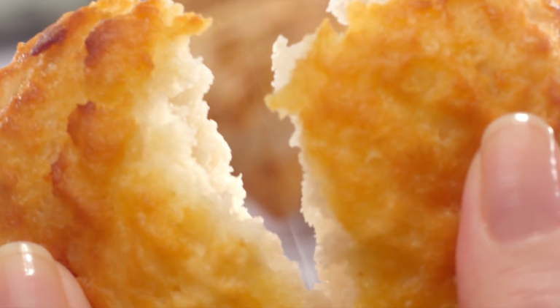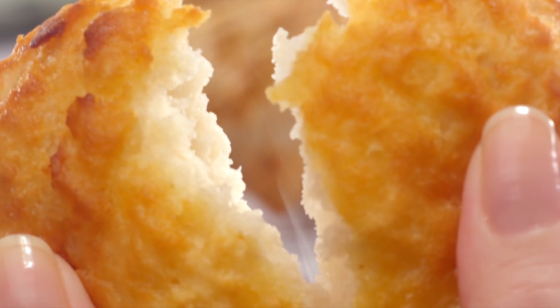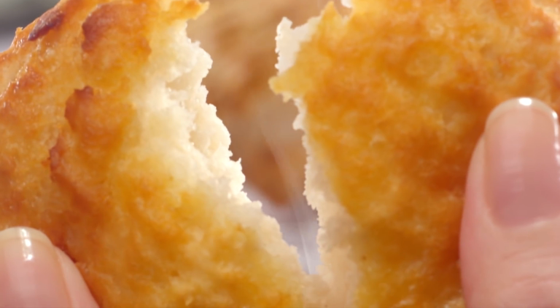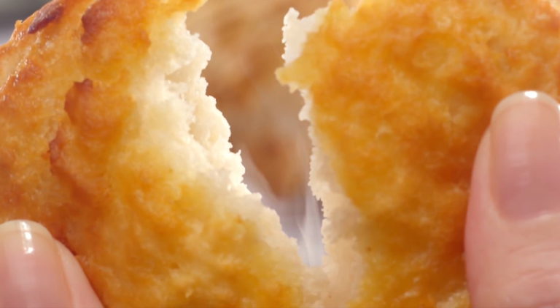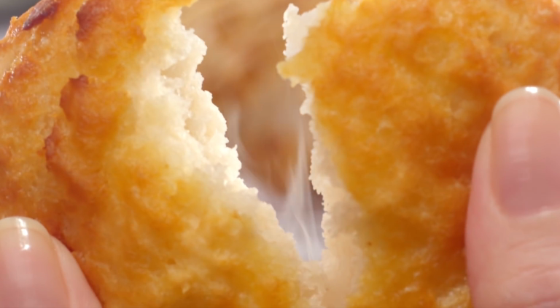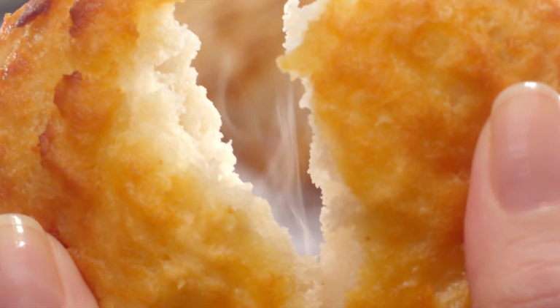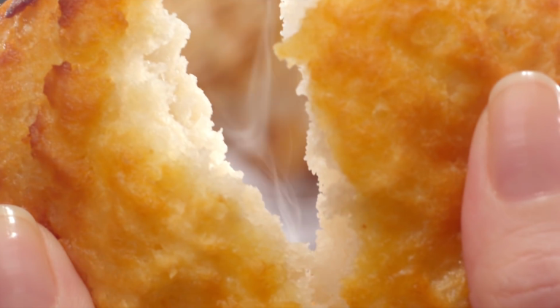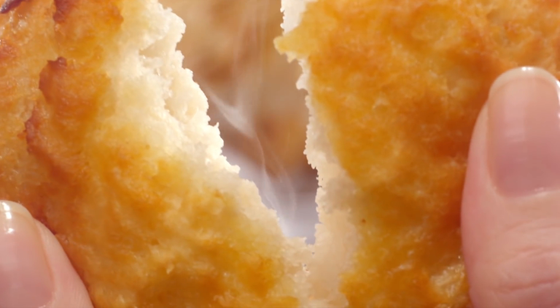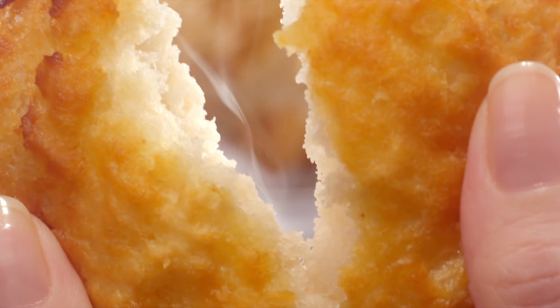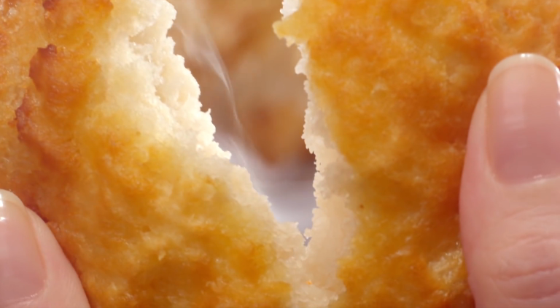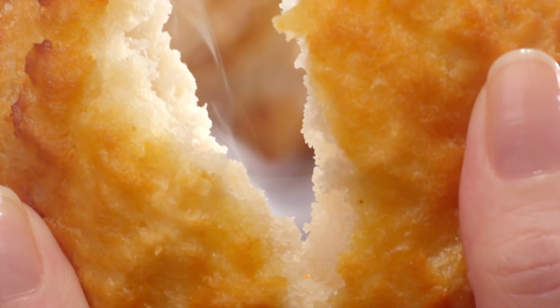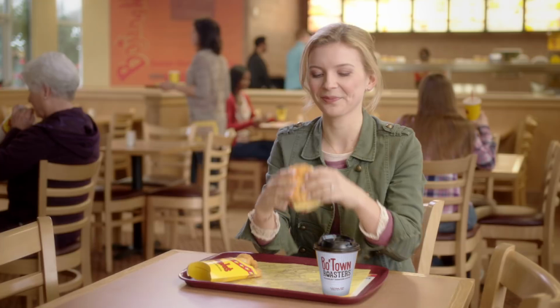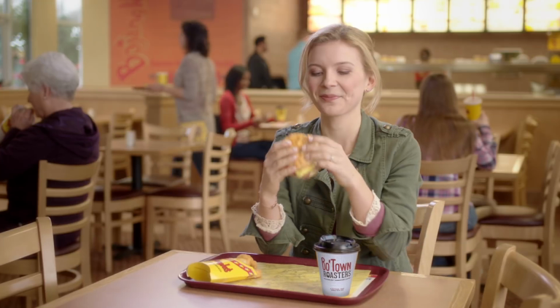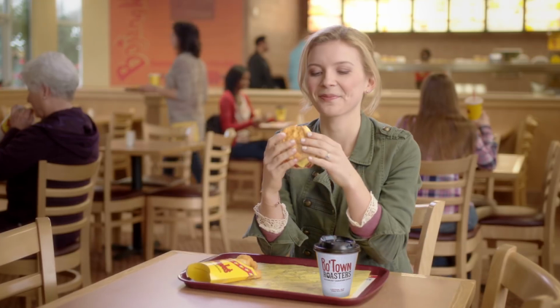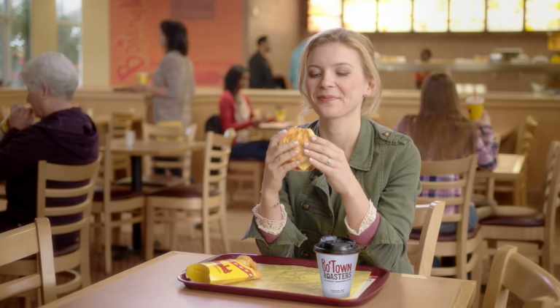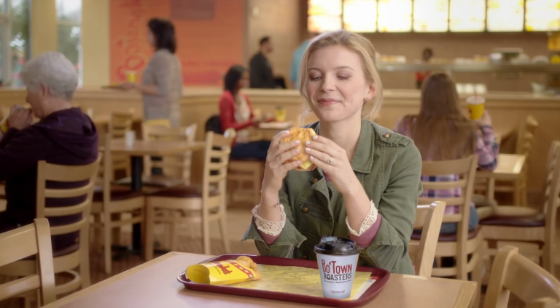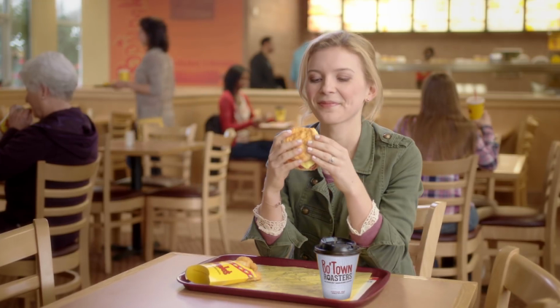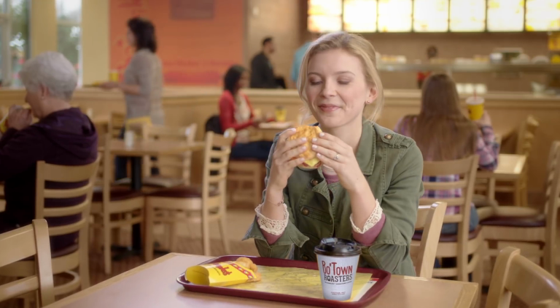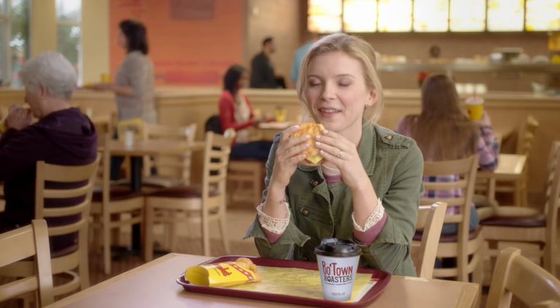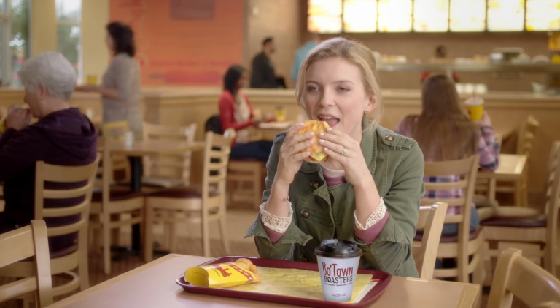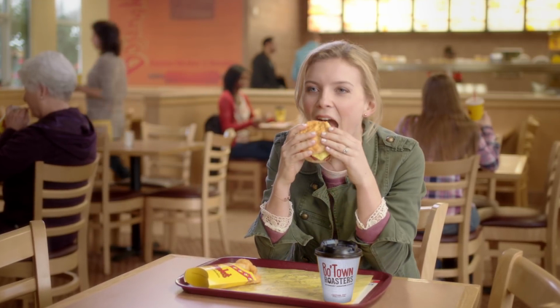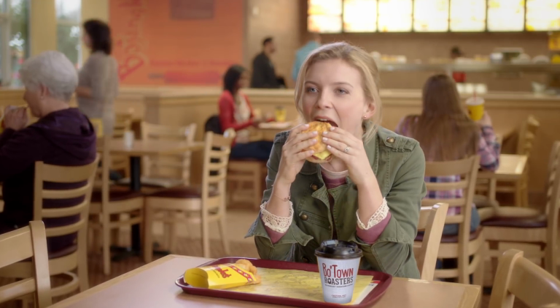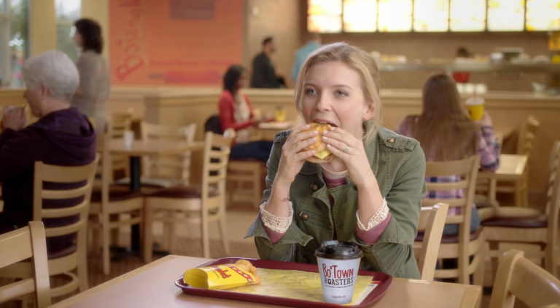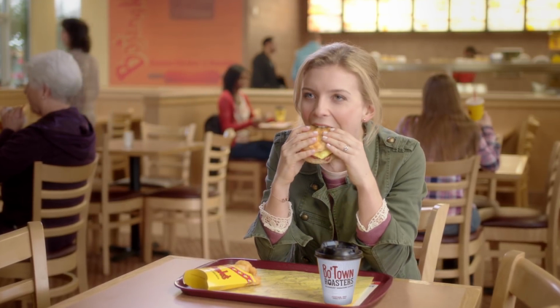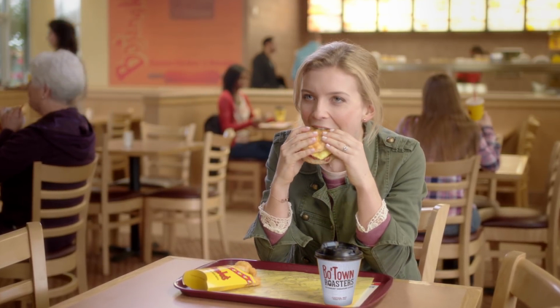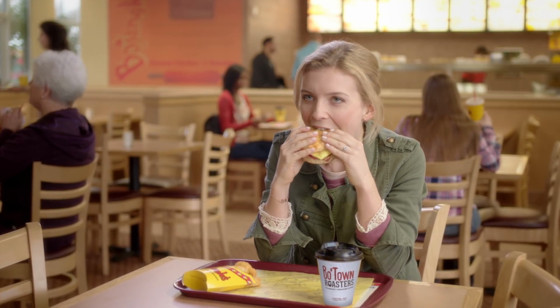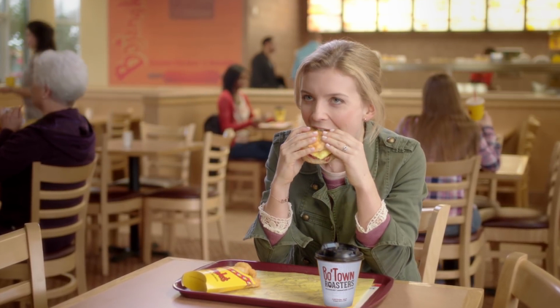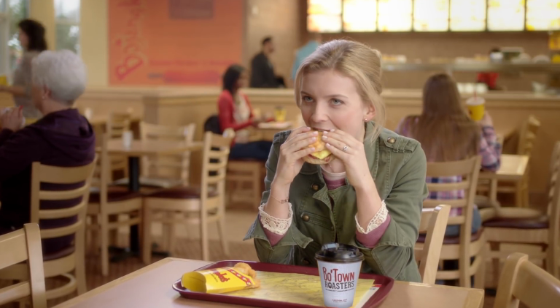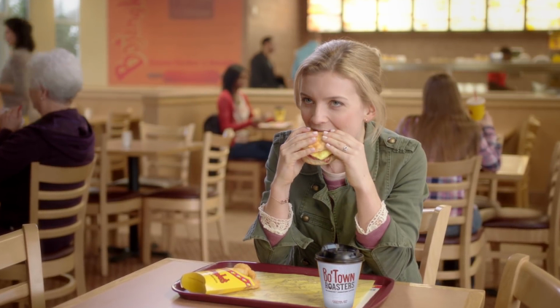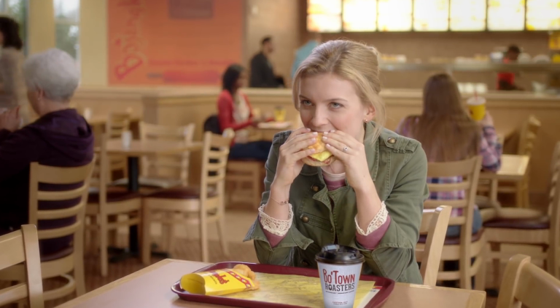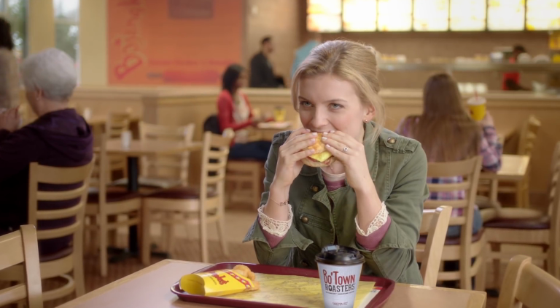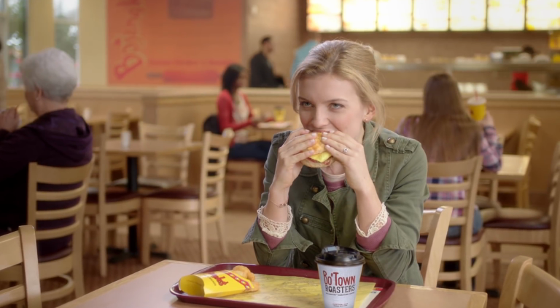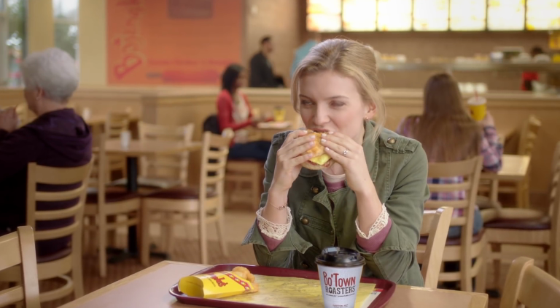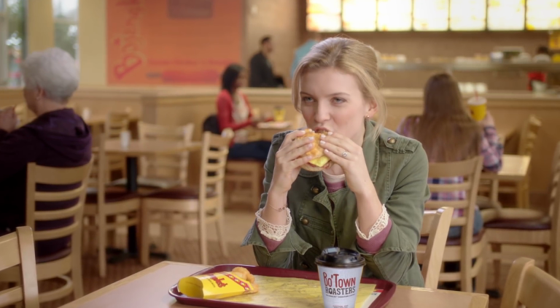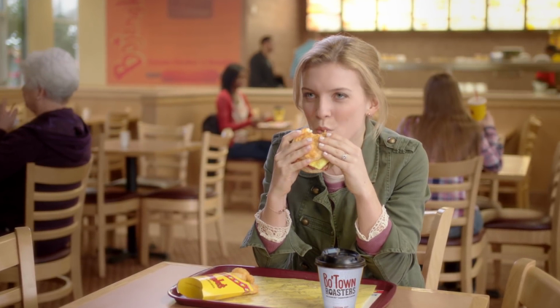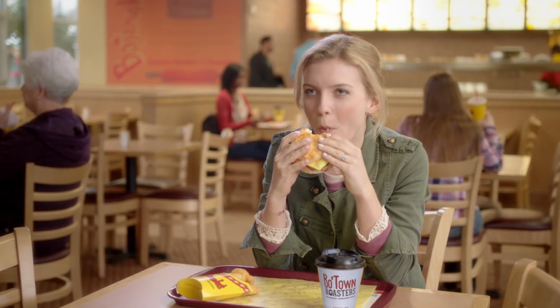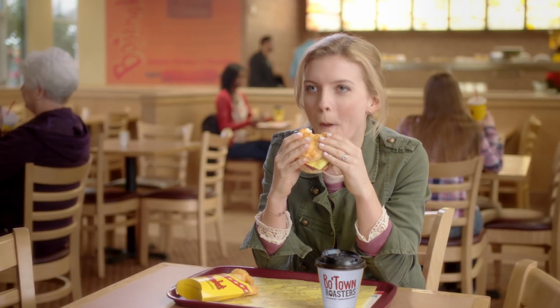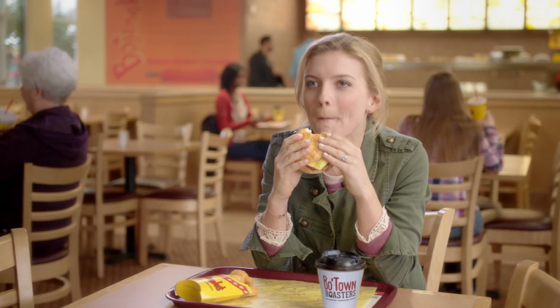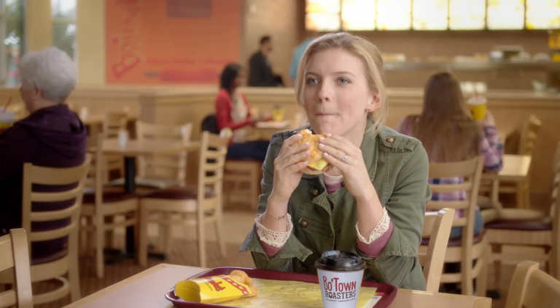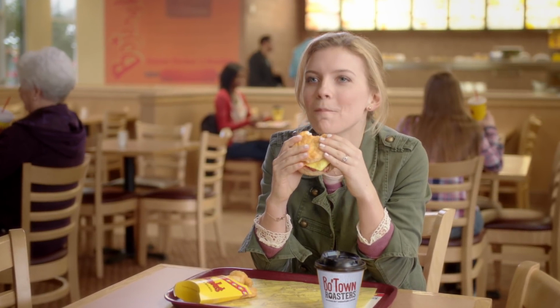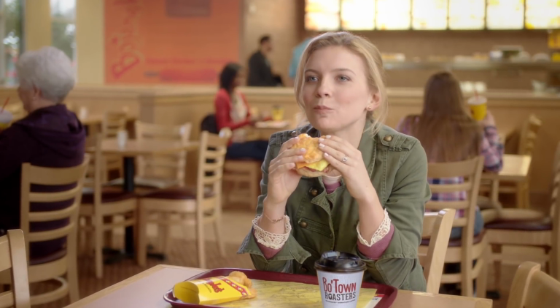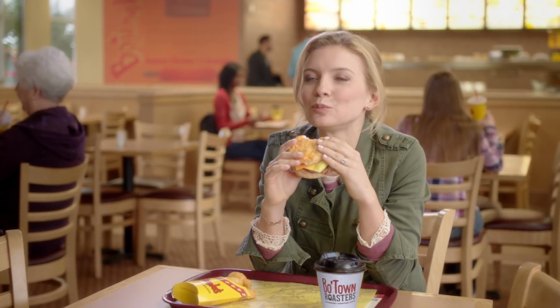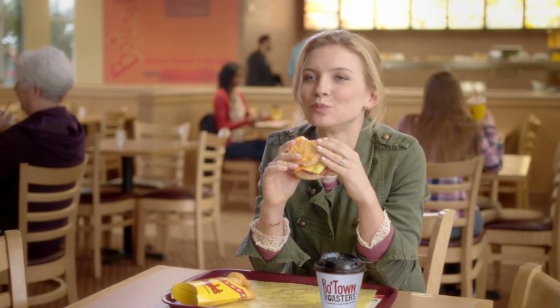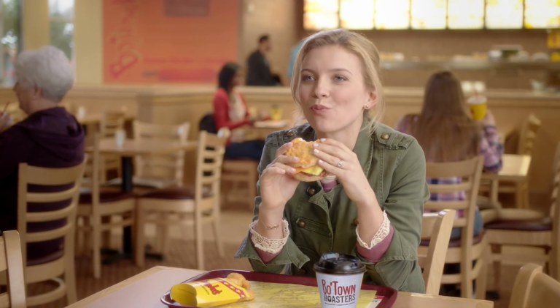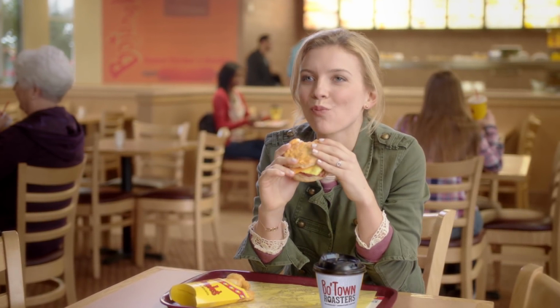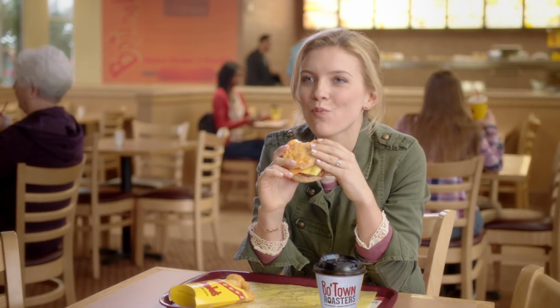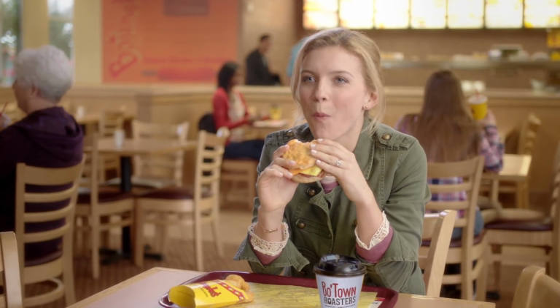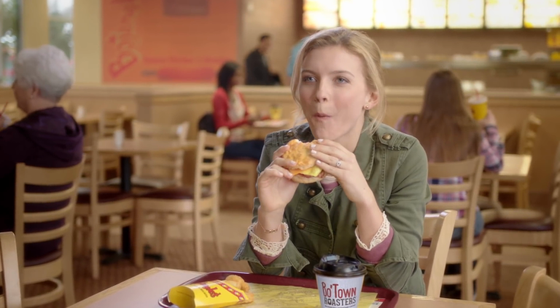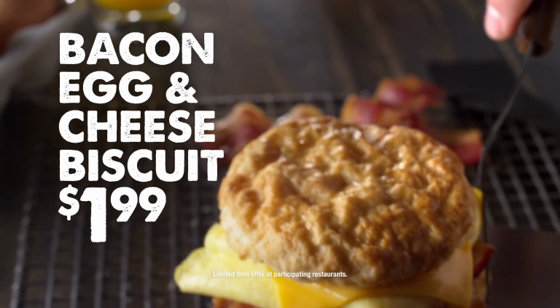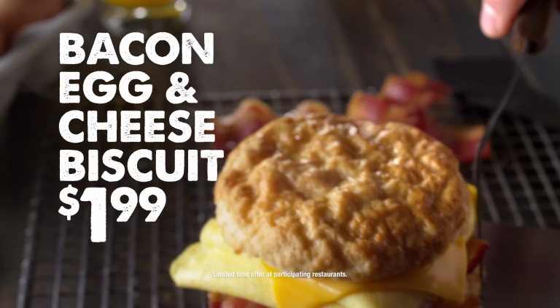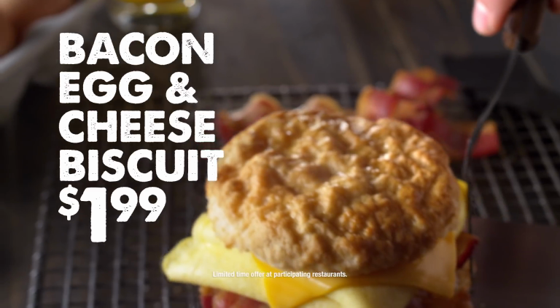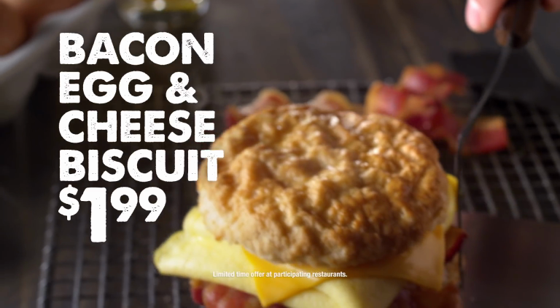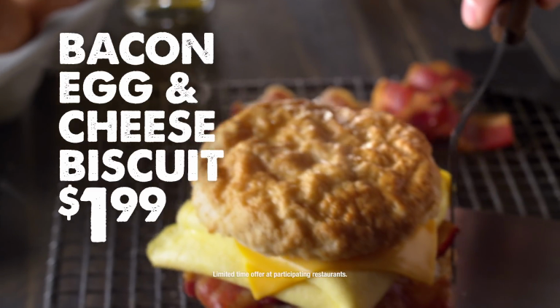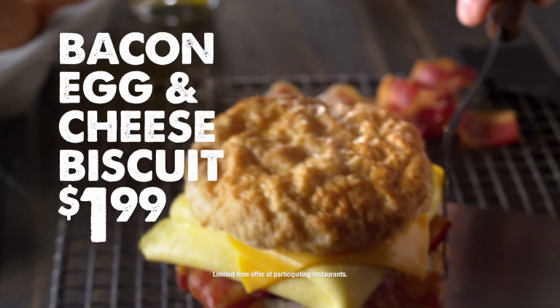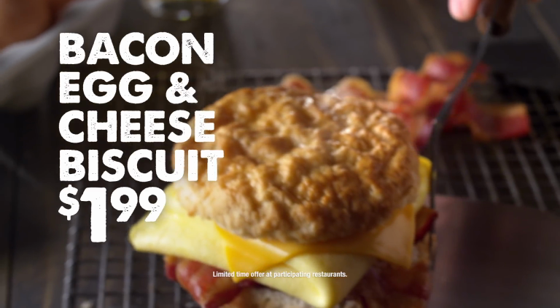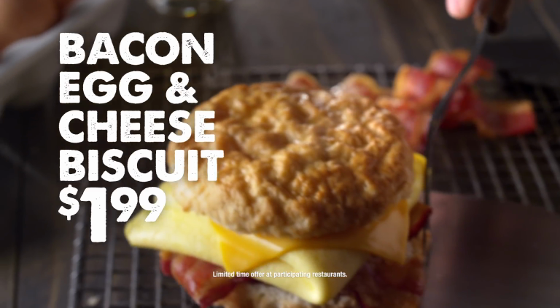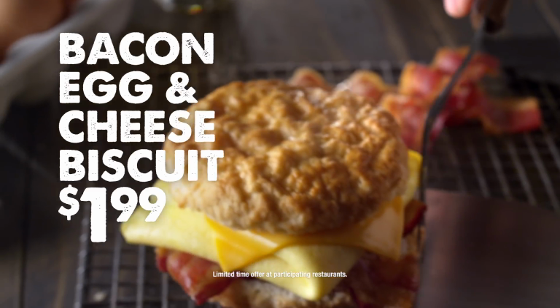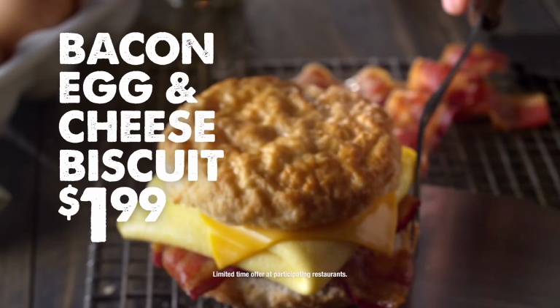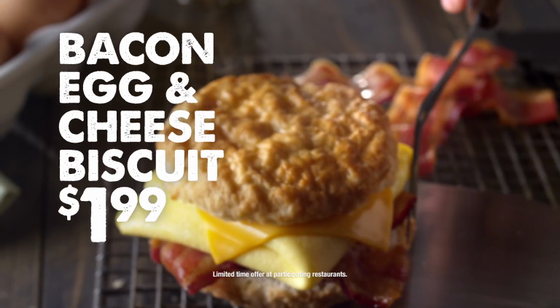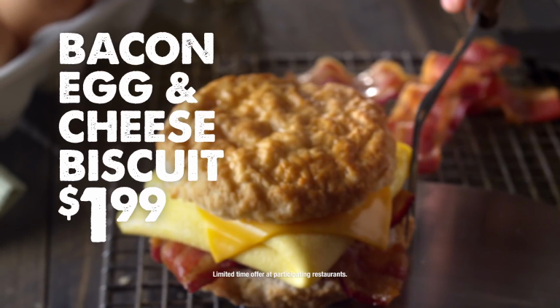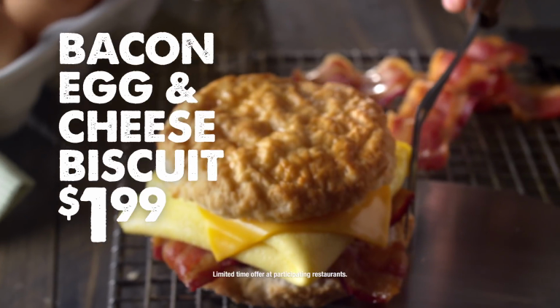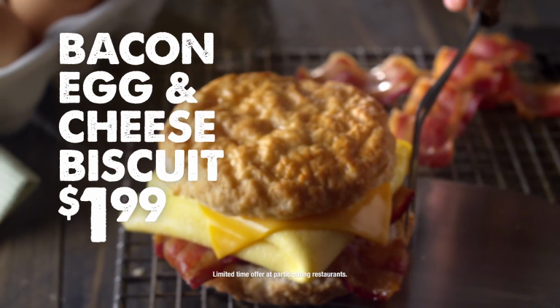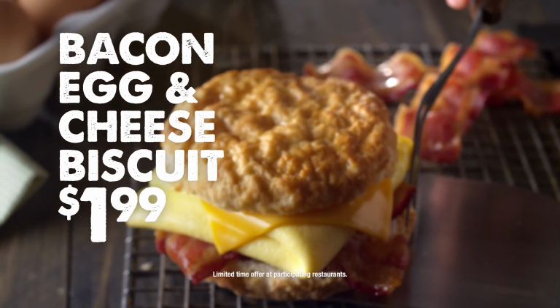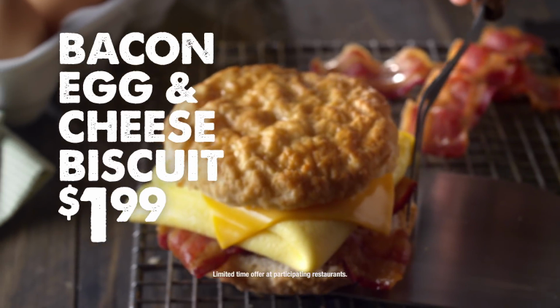So when you're craving a bacon, egg, and cheese biscuit for breakfast, lunch, or dinner, head to Bojangles' and bring home the bacon.